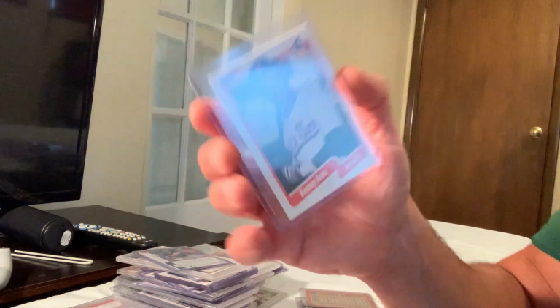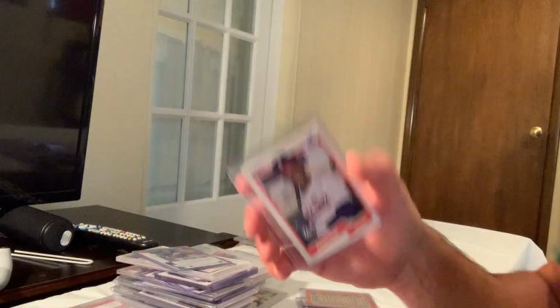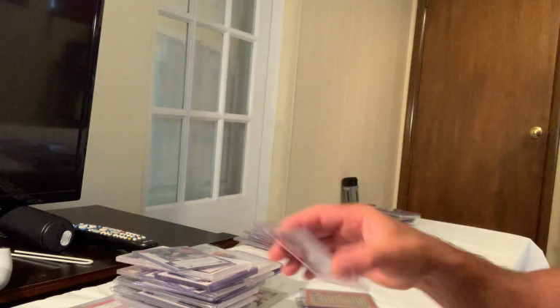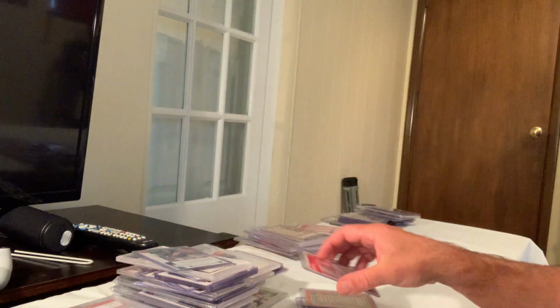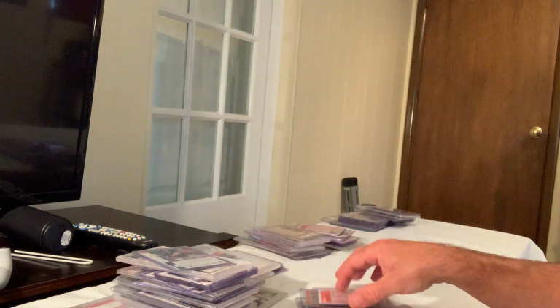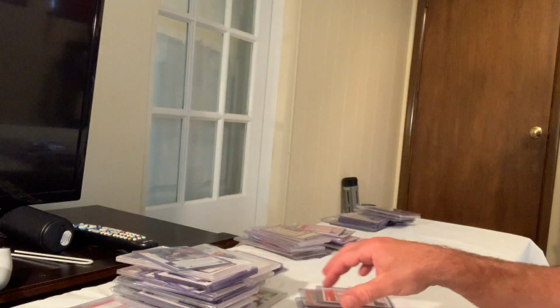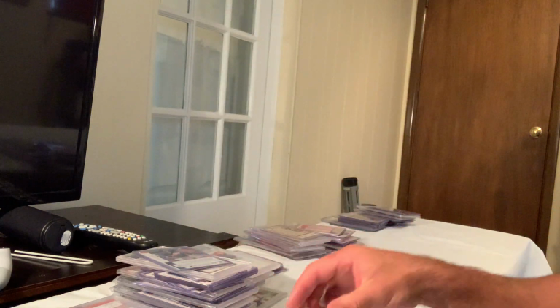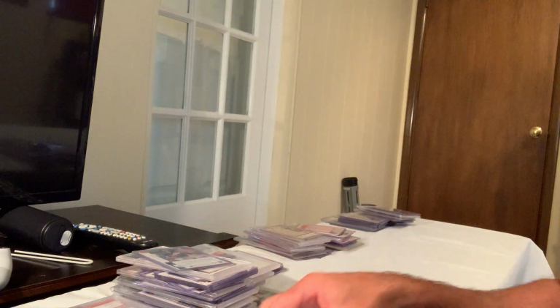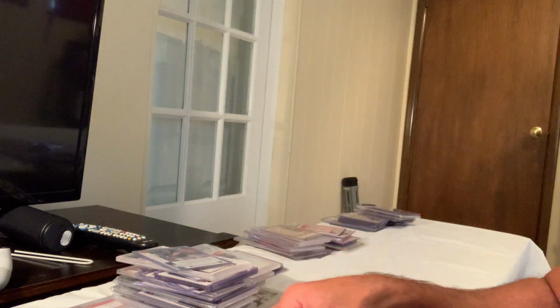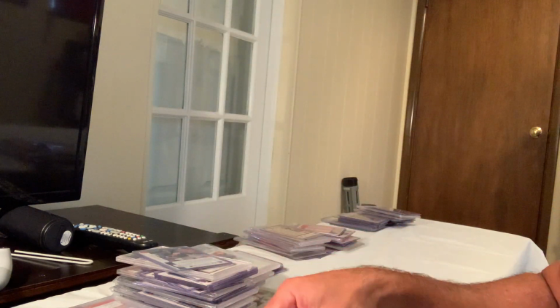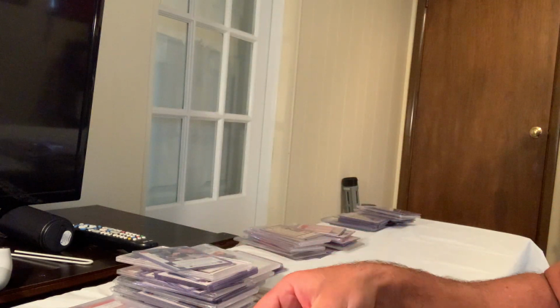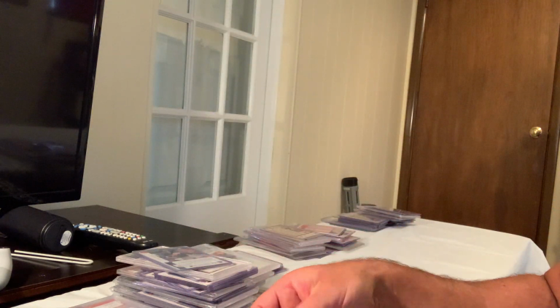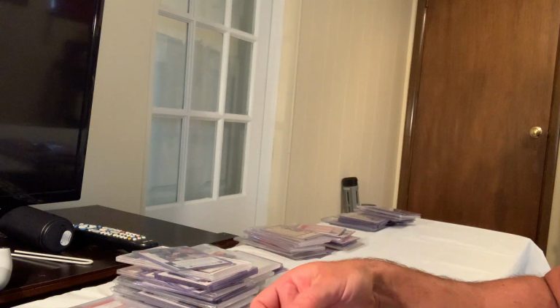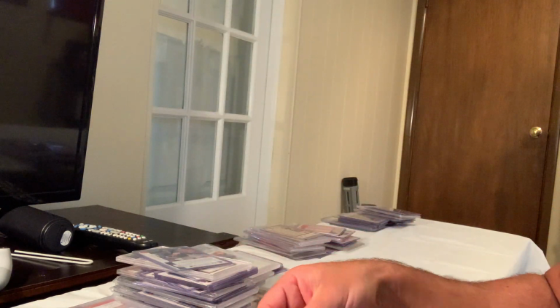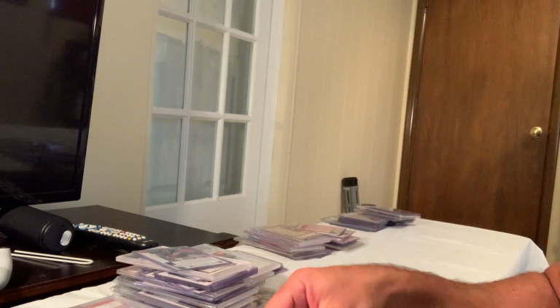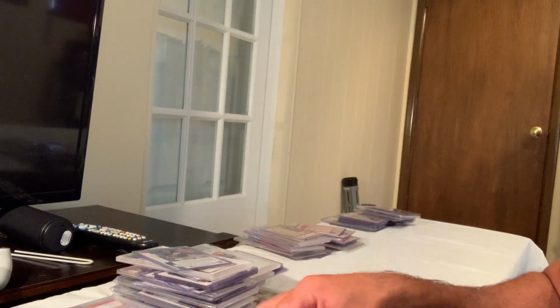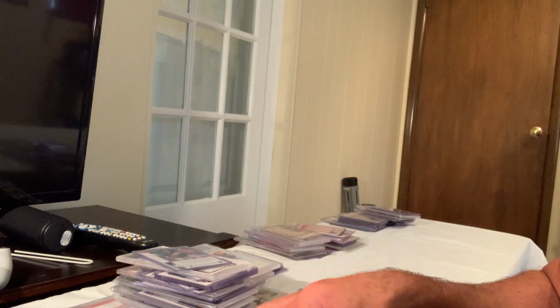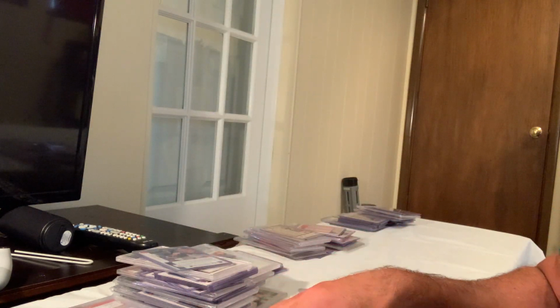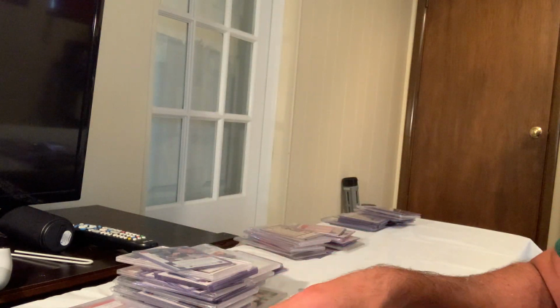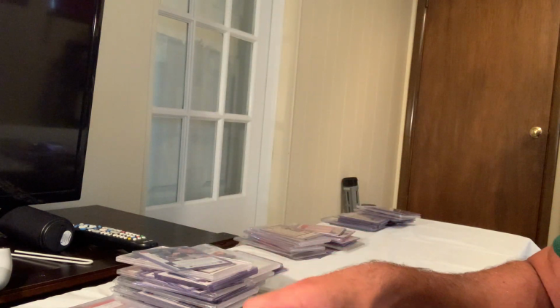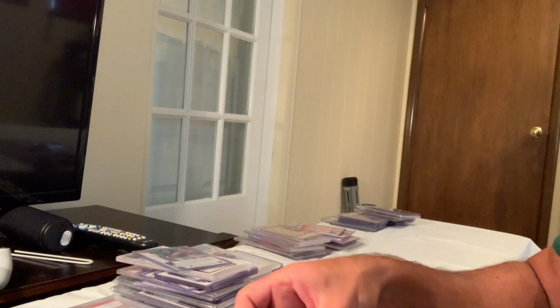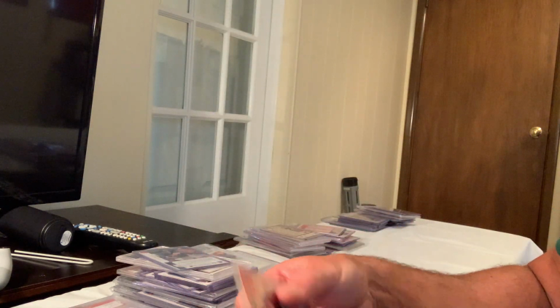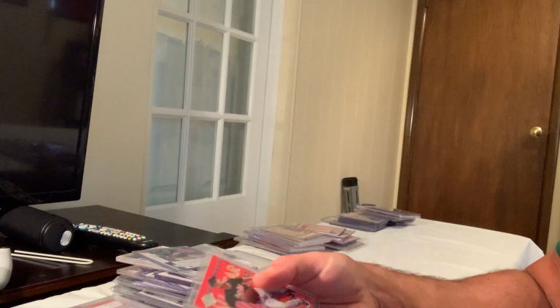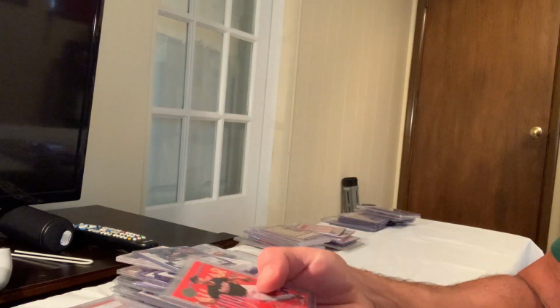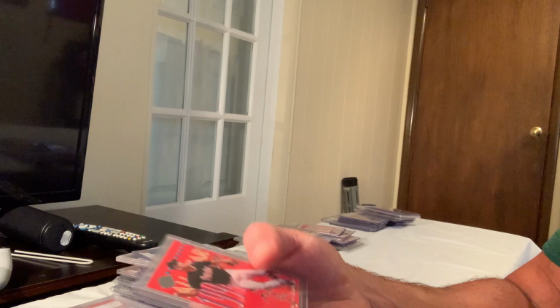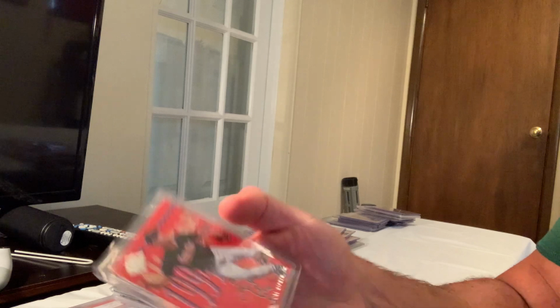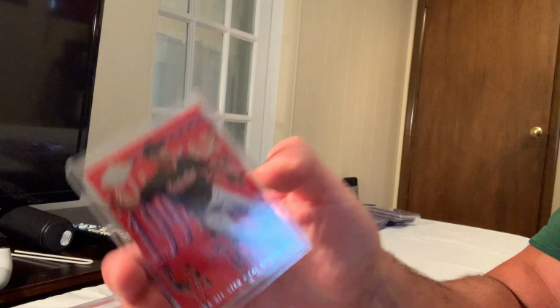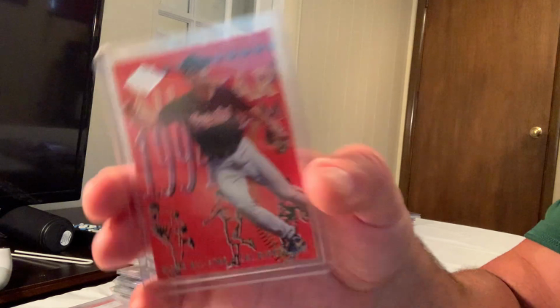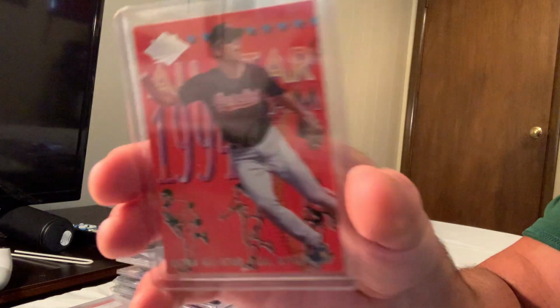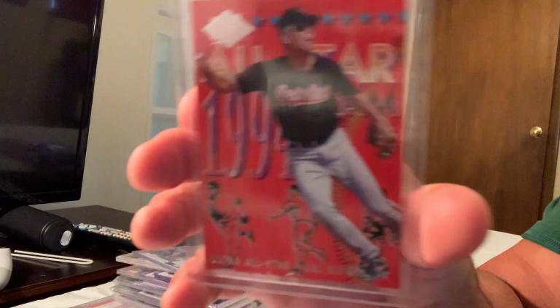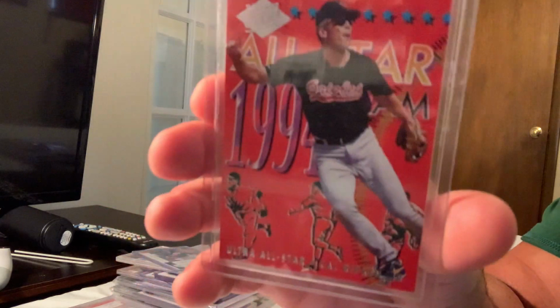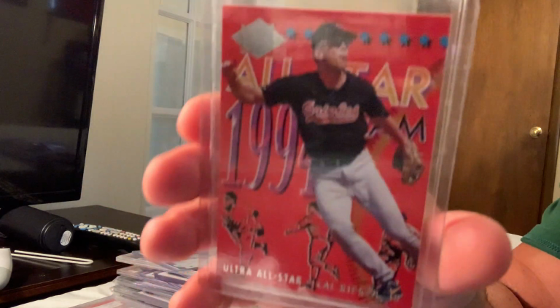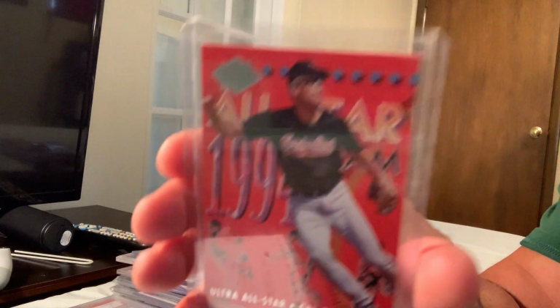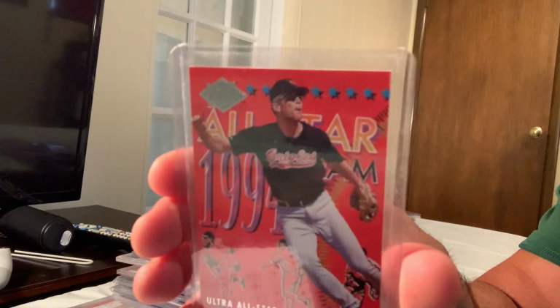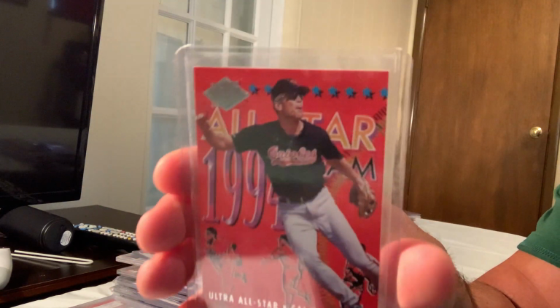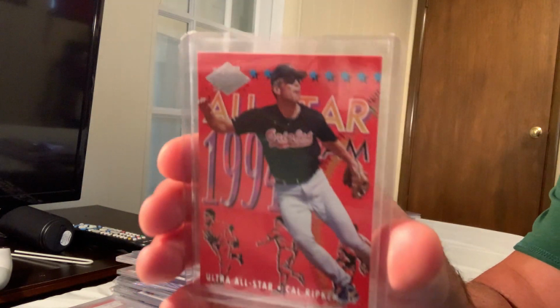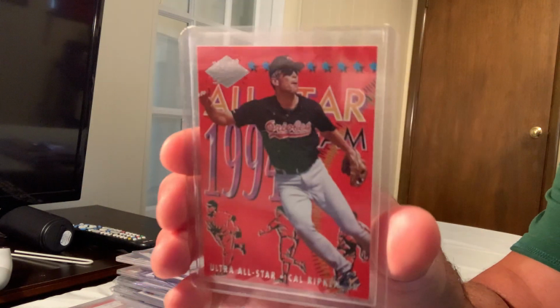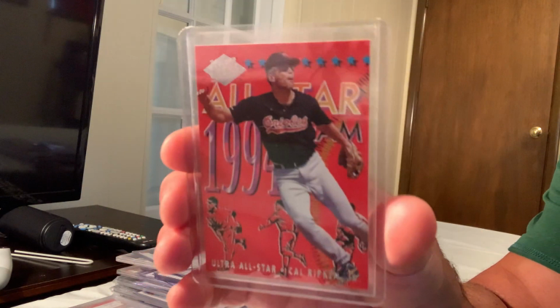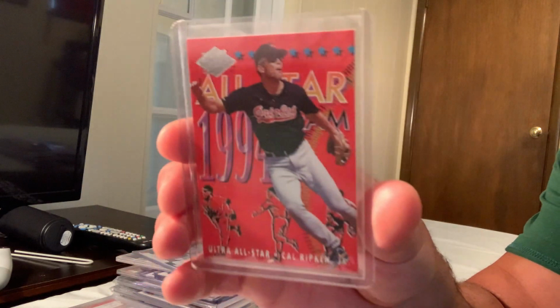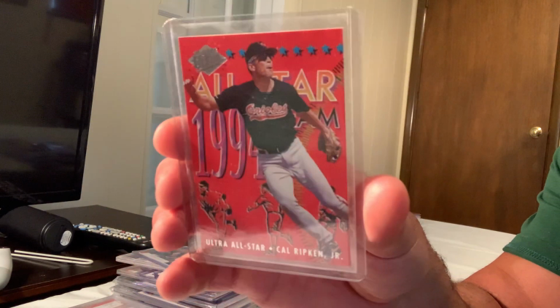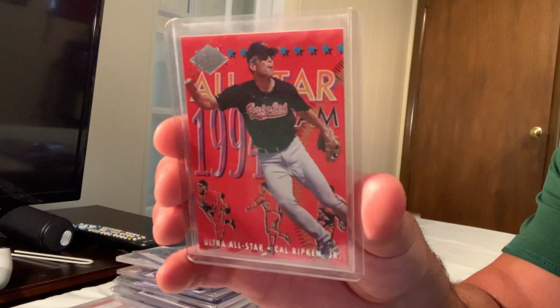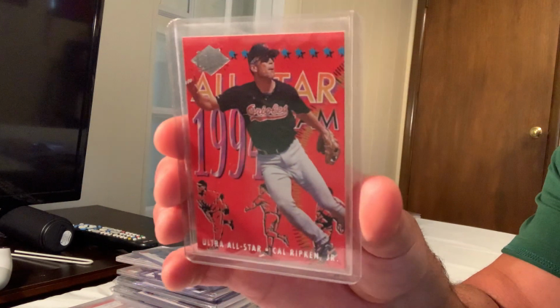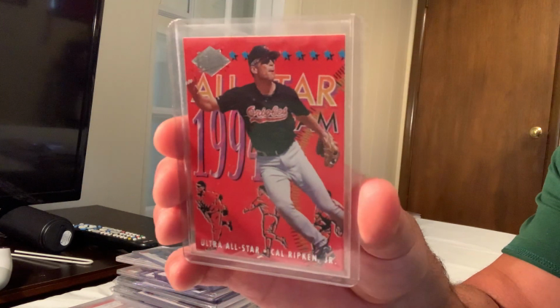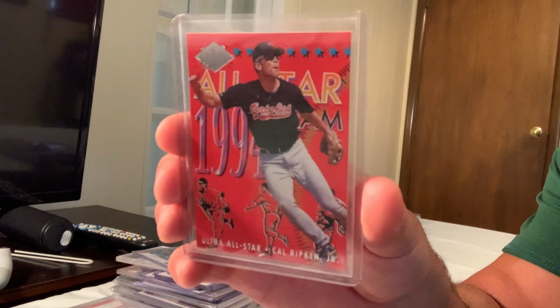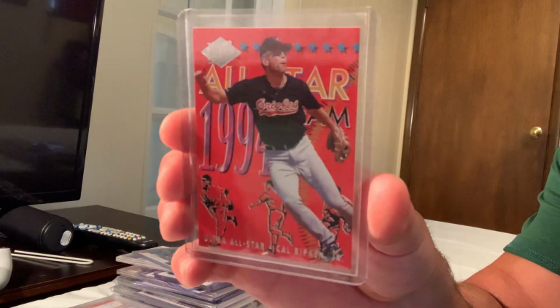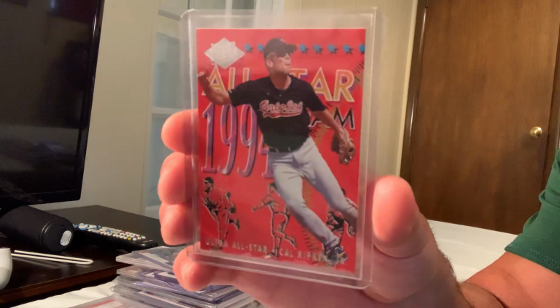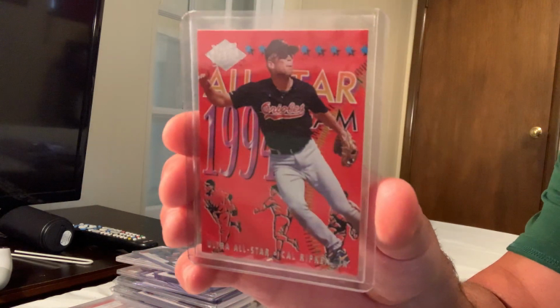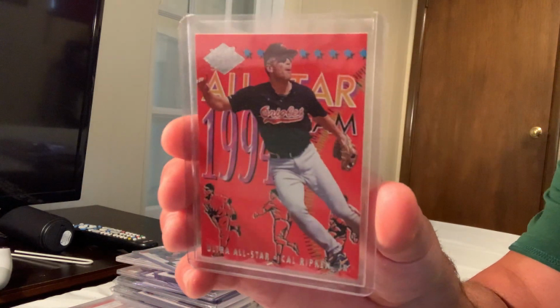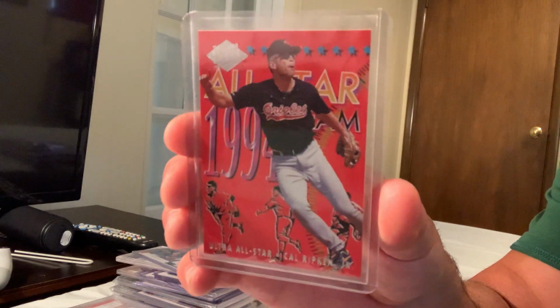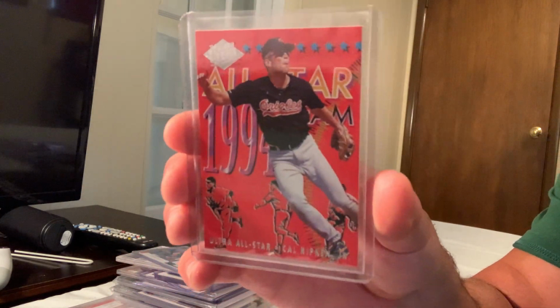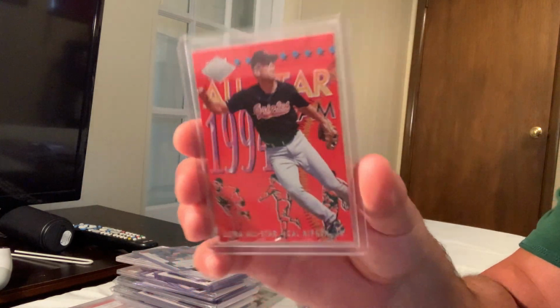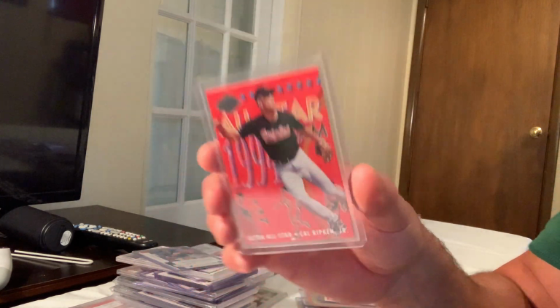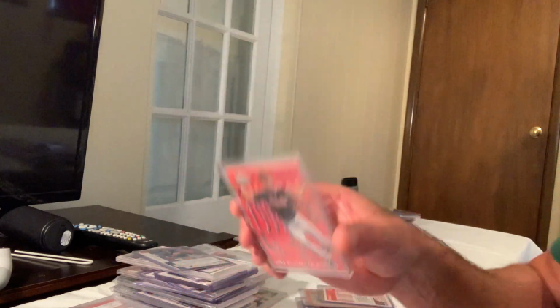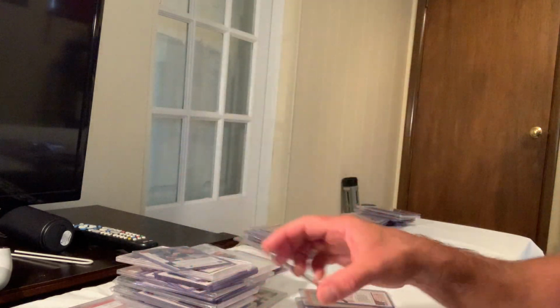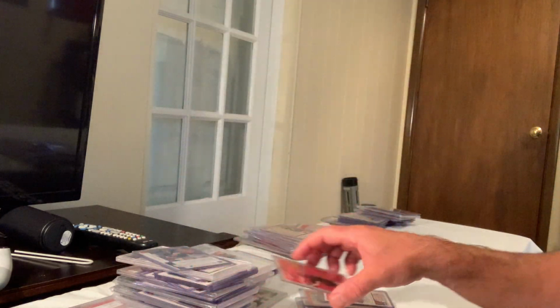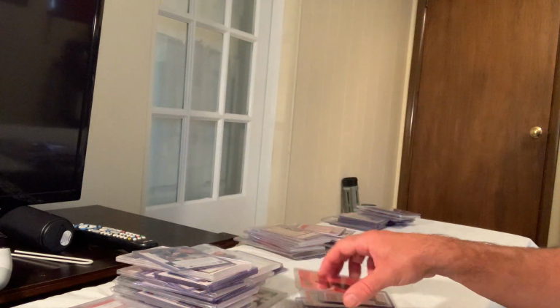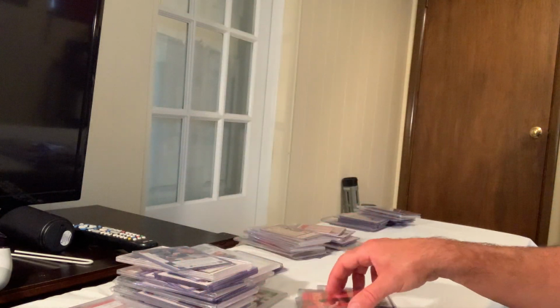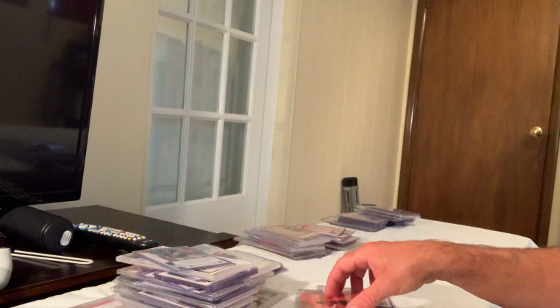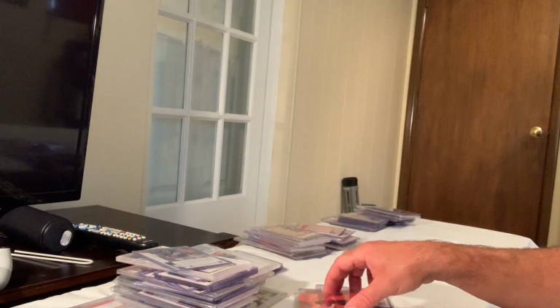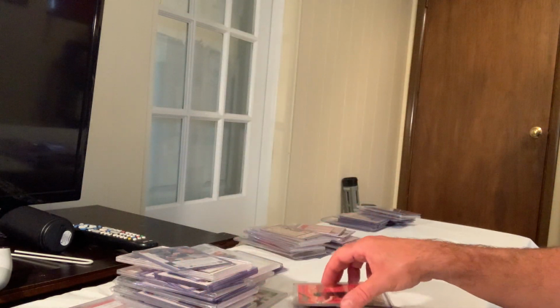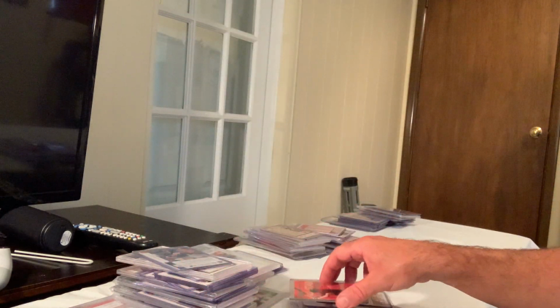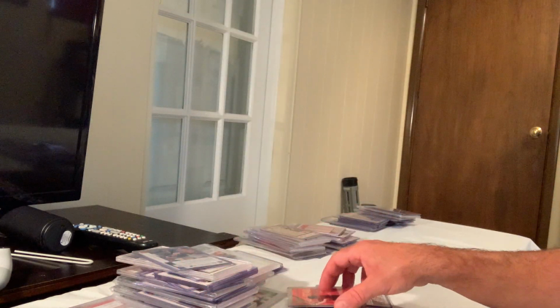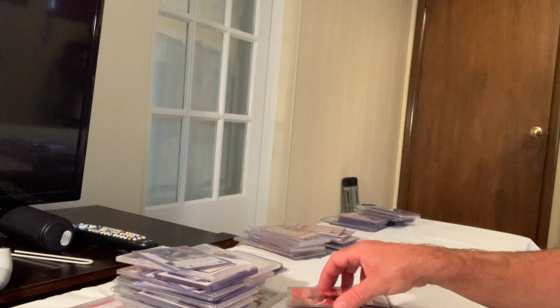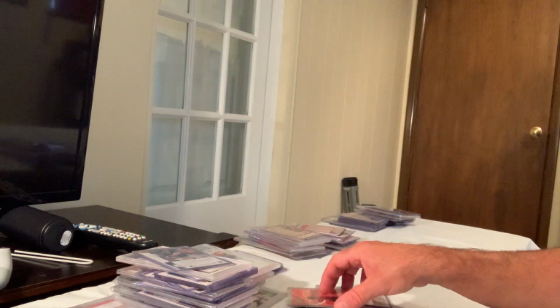Here's another one of those — the Fleer Ultra All Stars, Cal Ripken — that sold for $70.